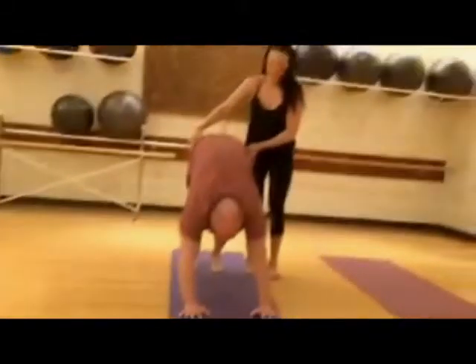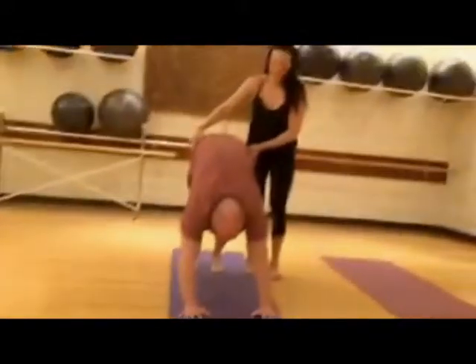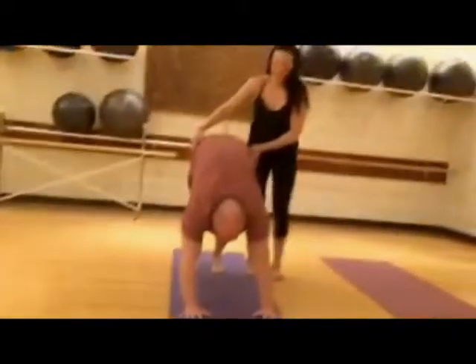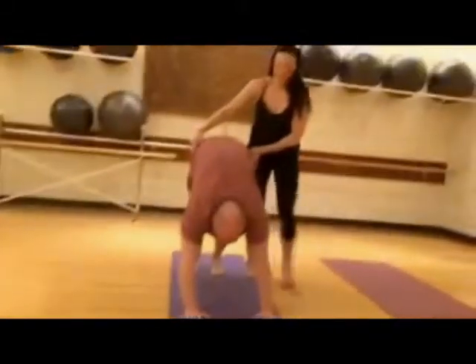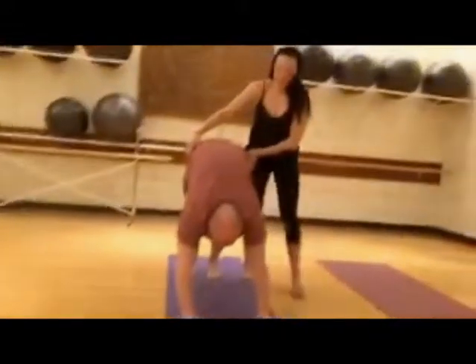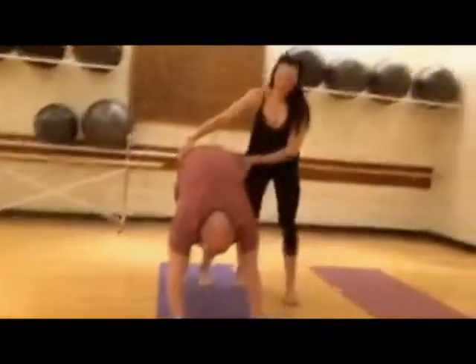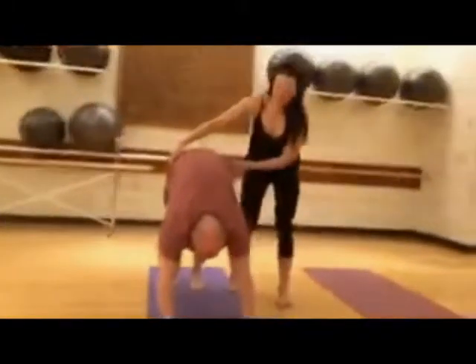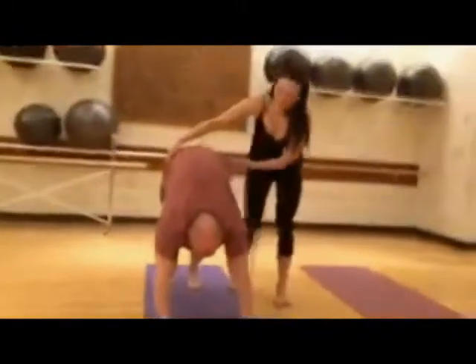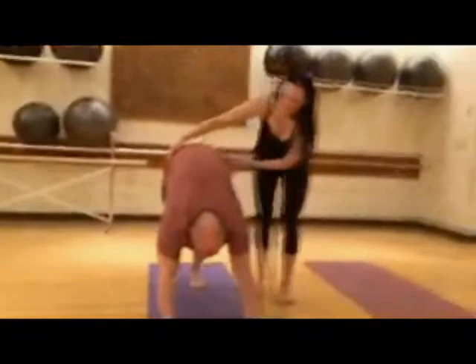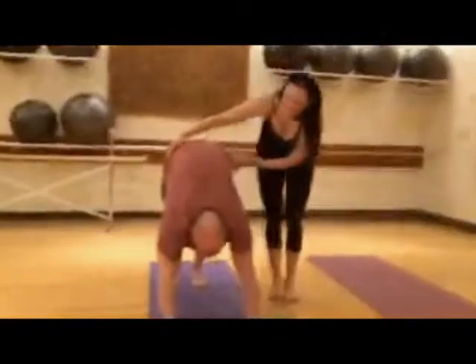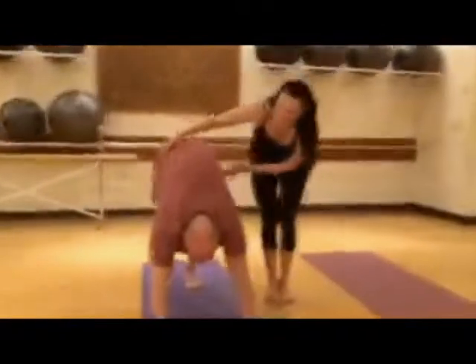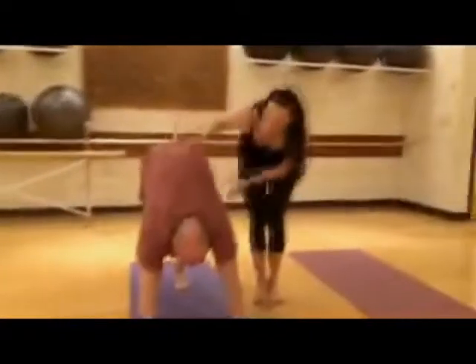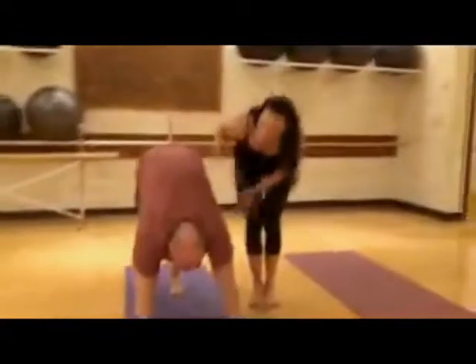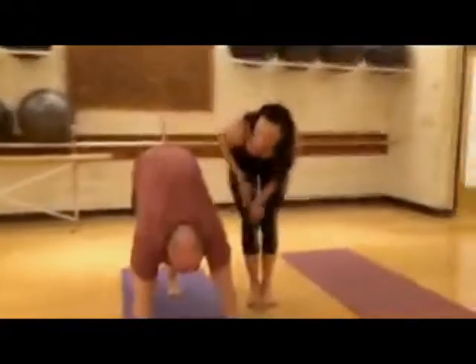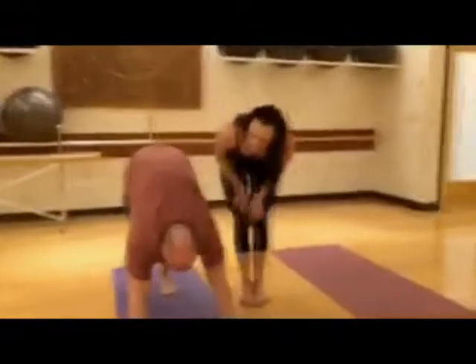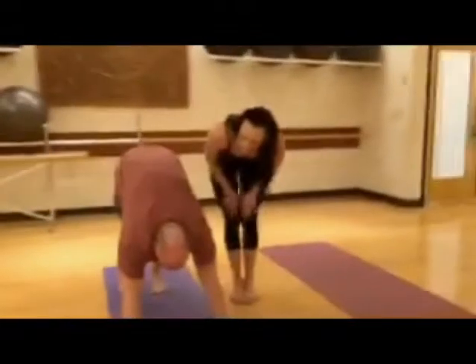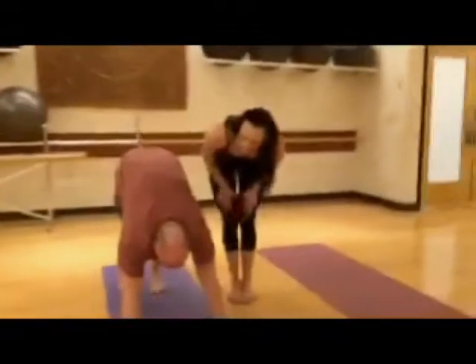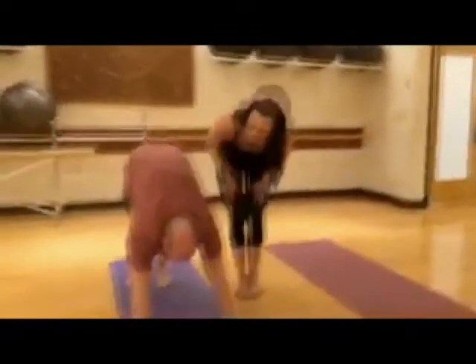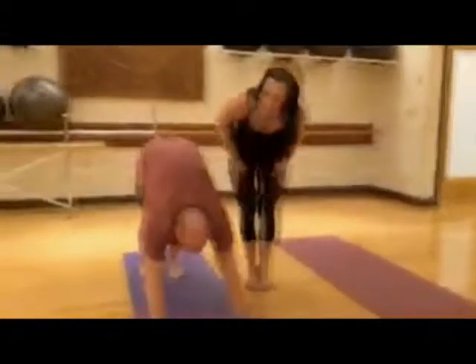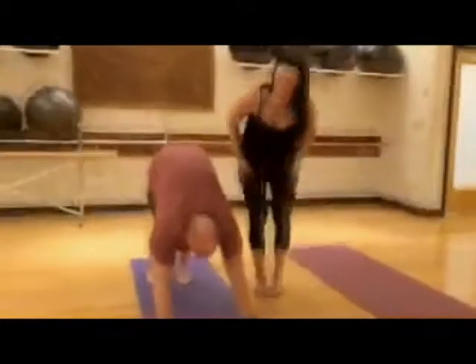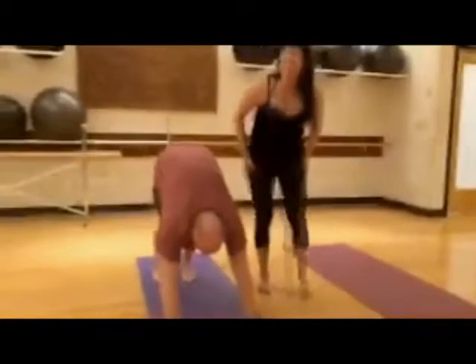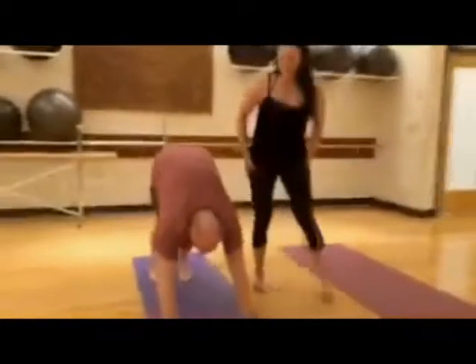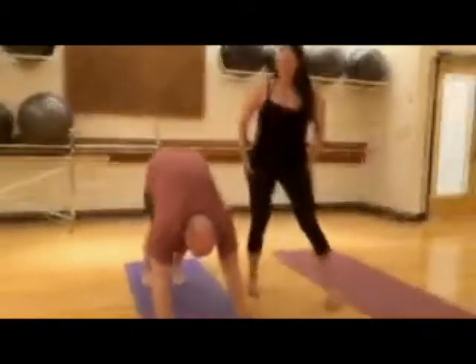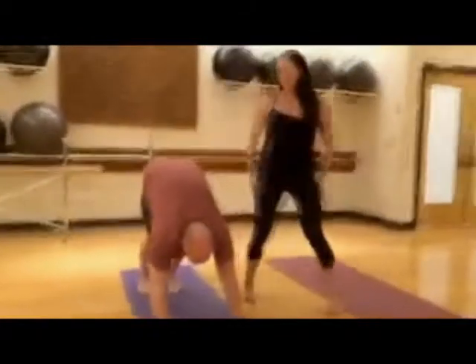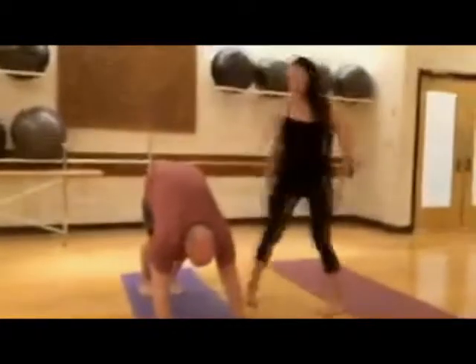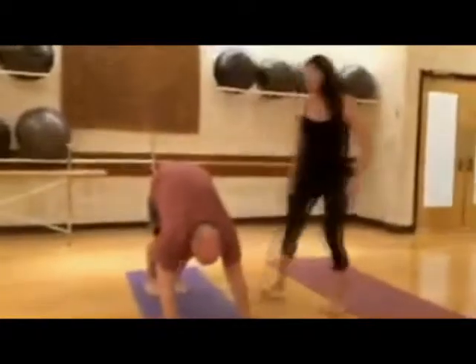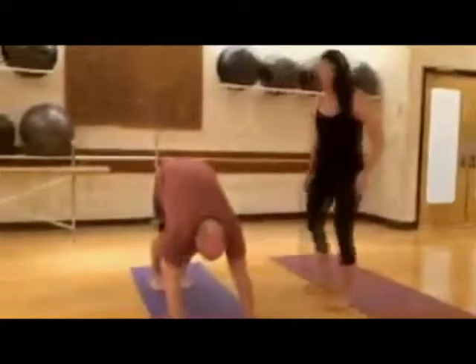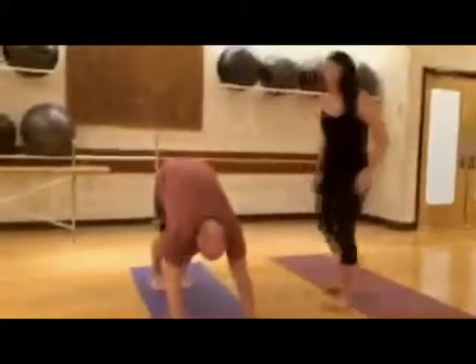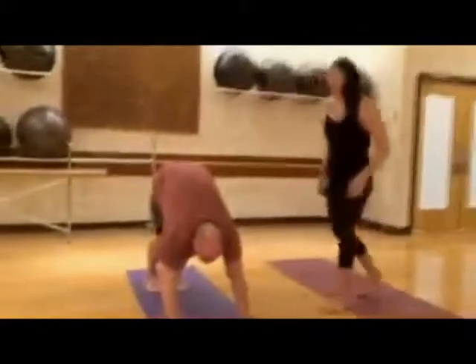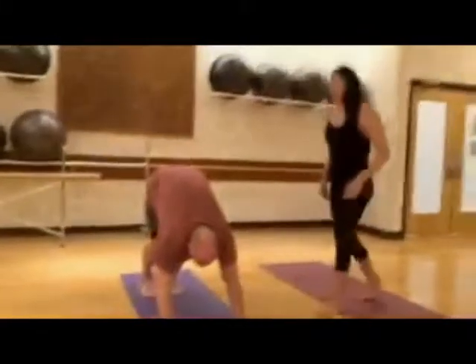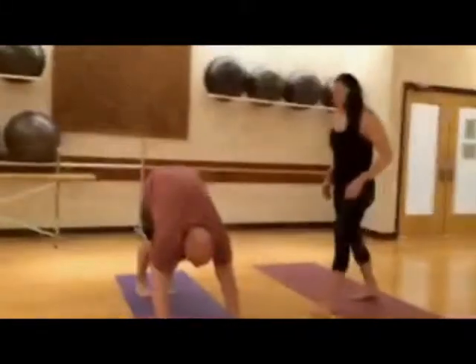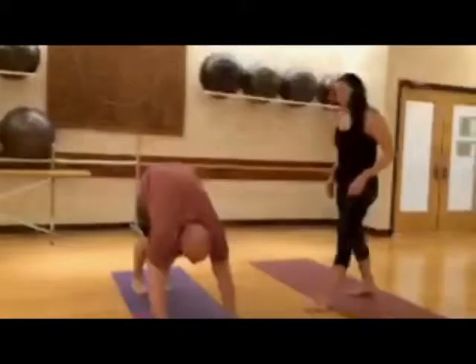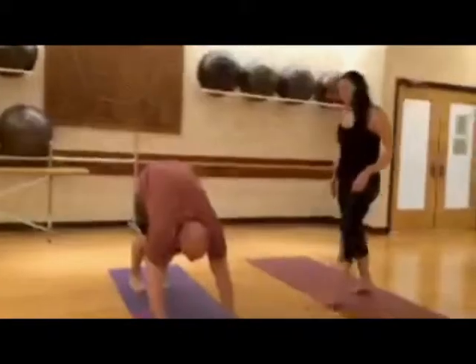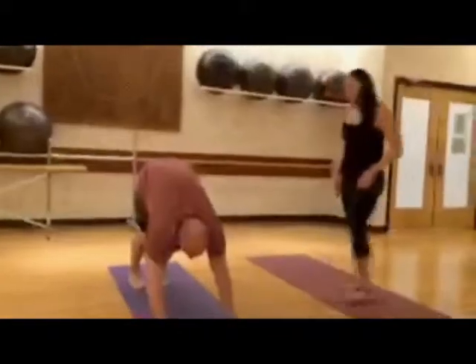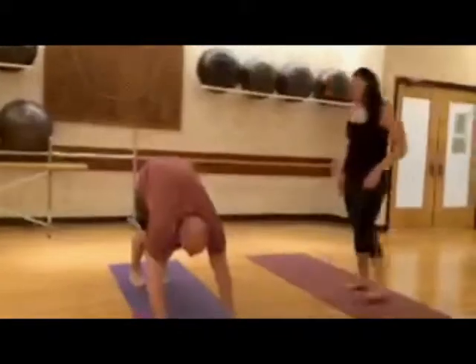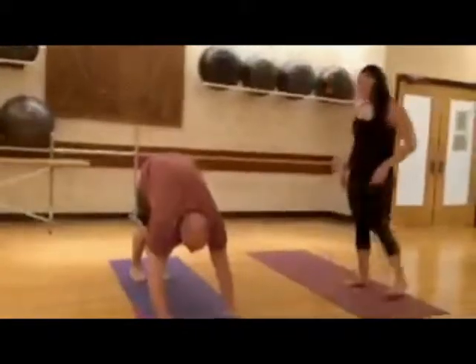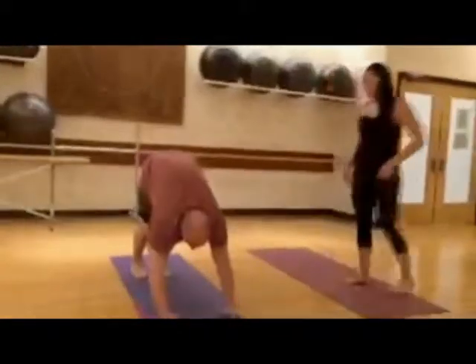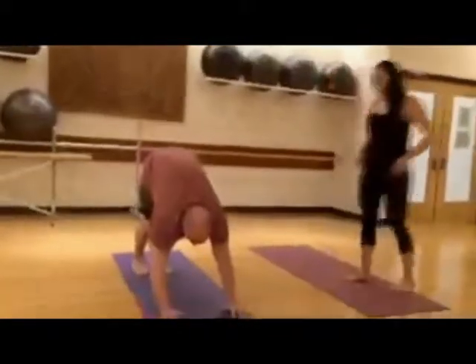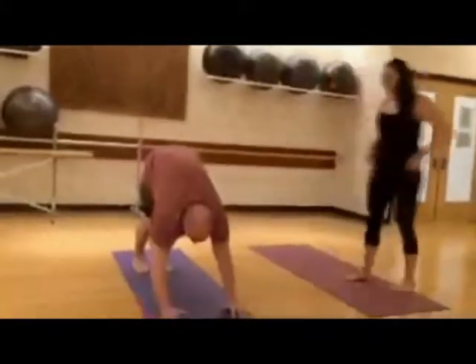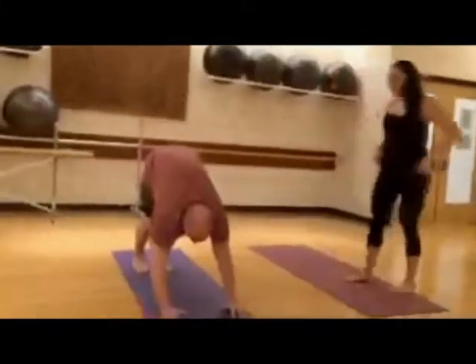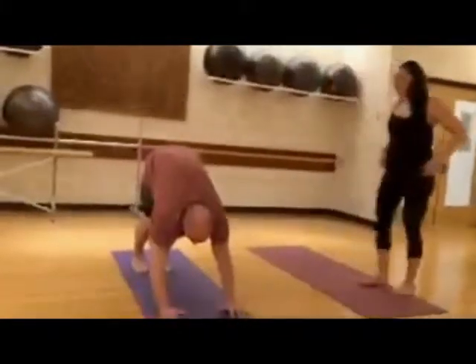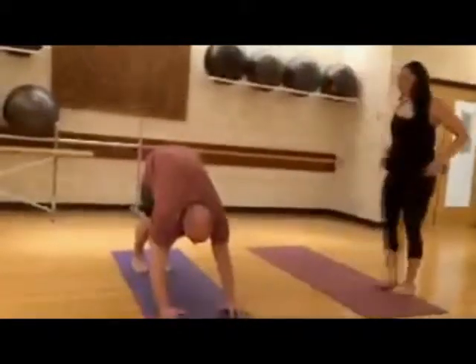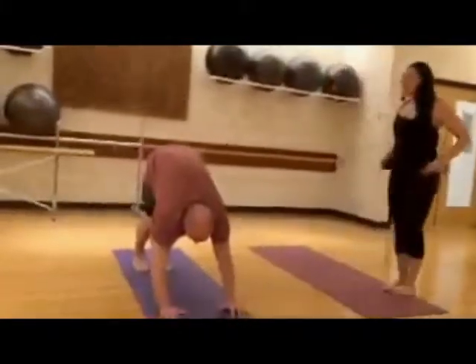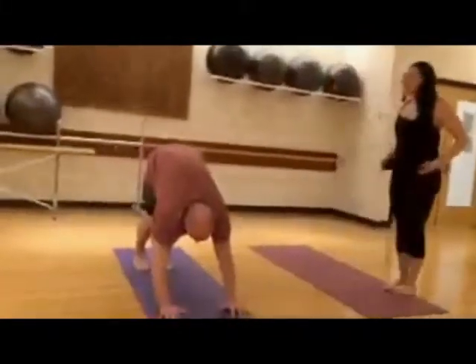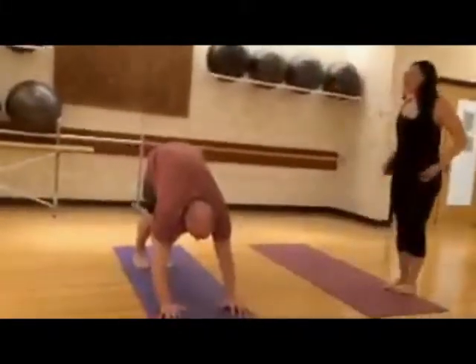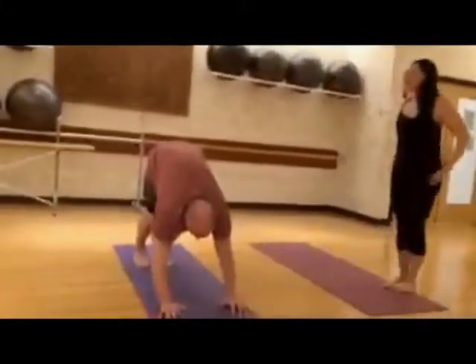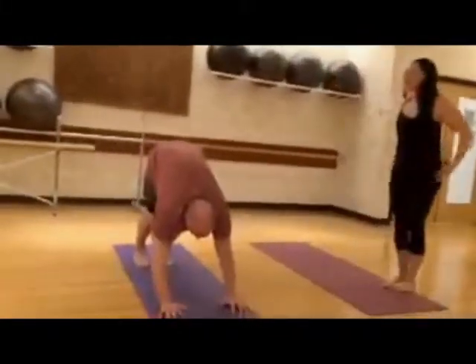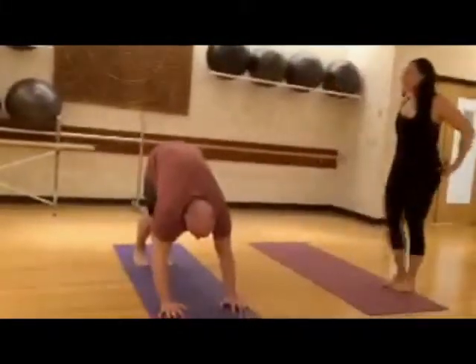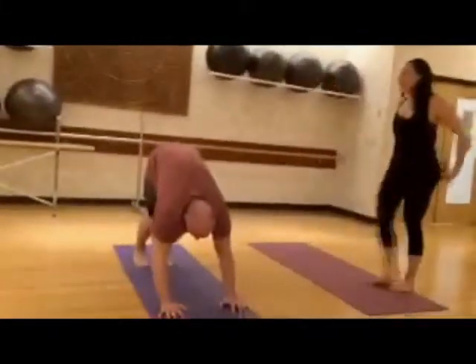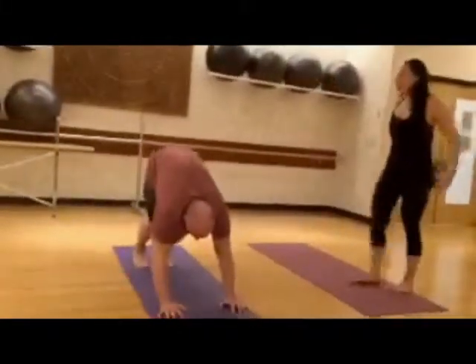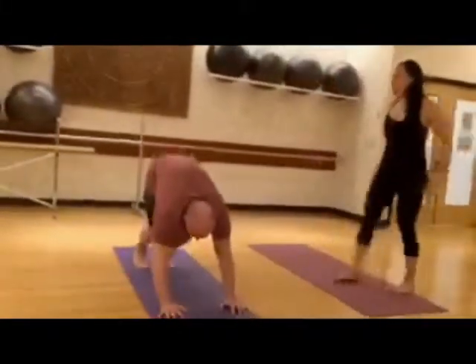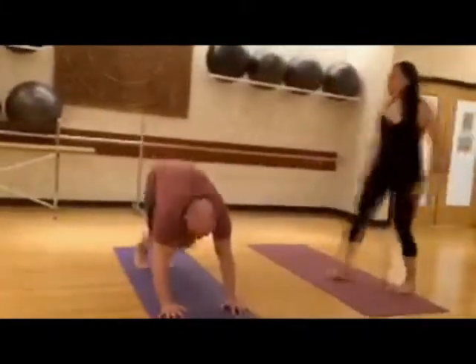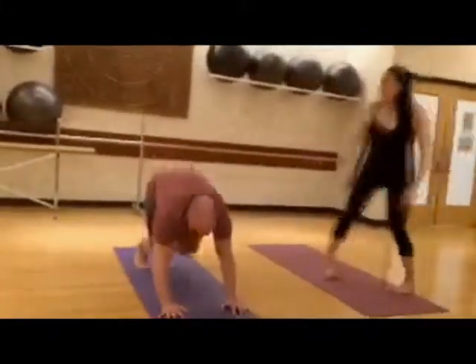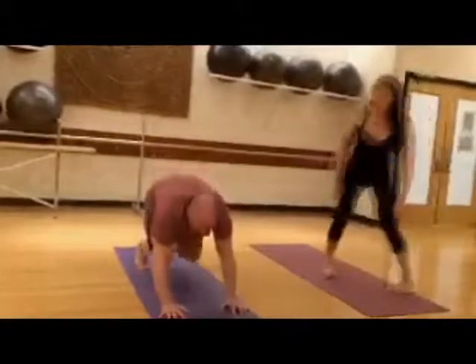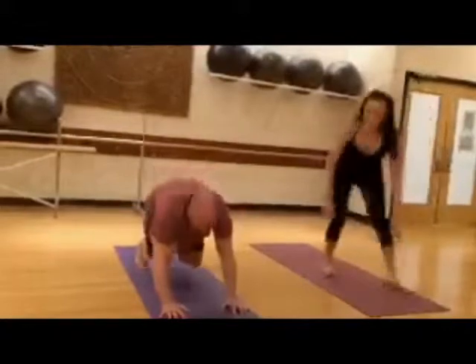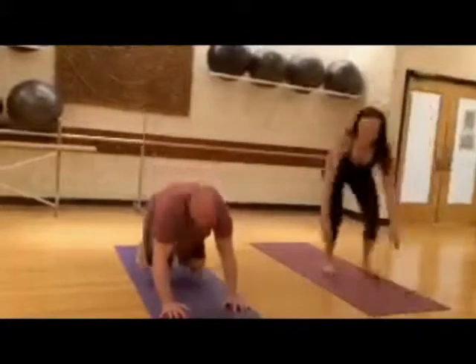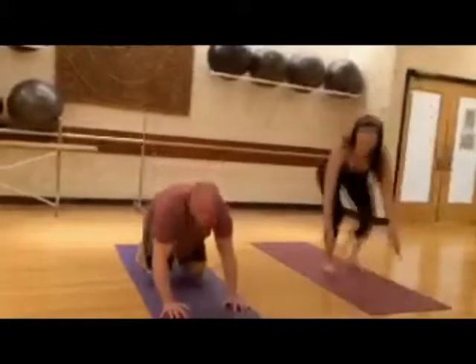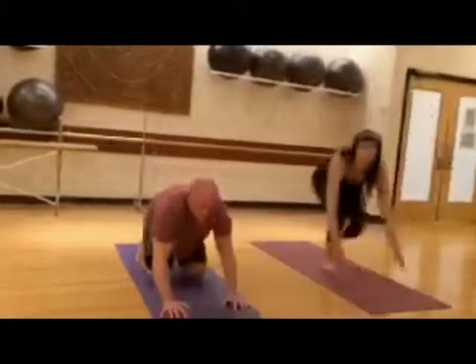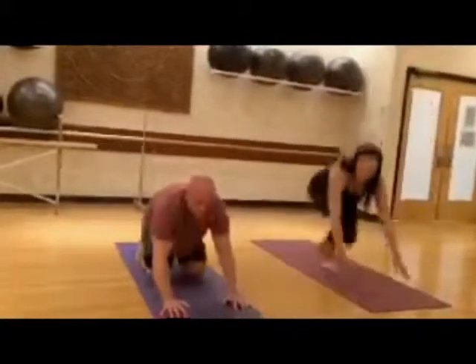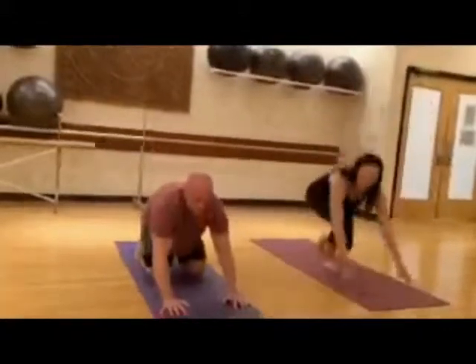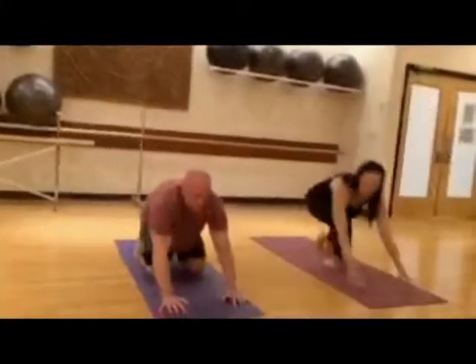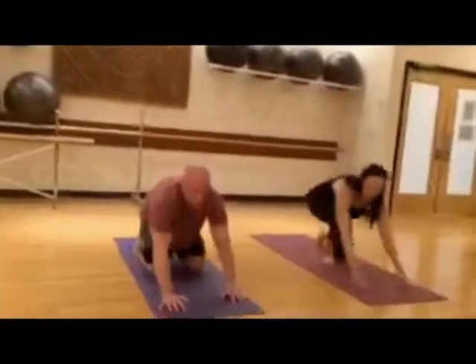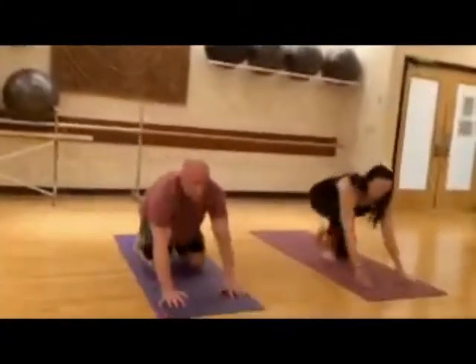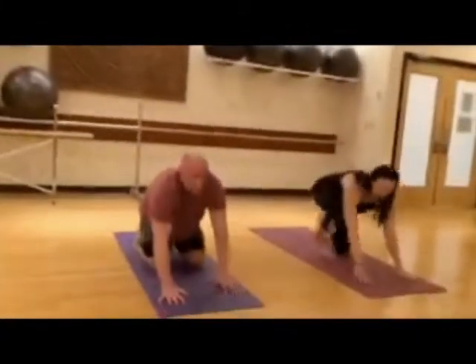Take one more deep inhale, and exhale, and let's take it into child's pose.